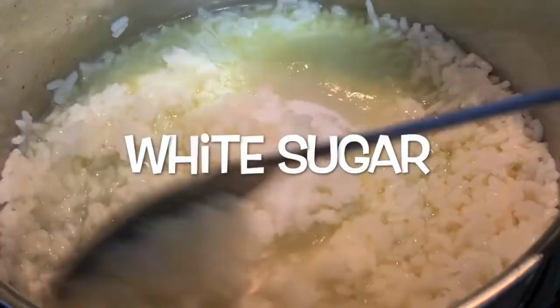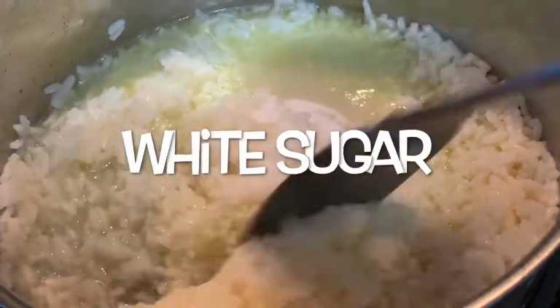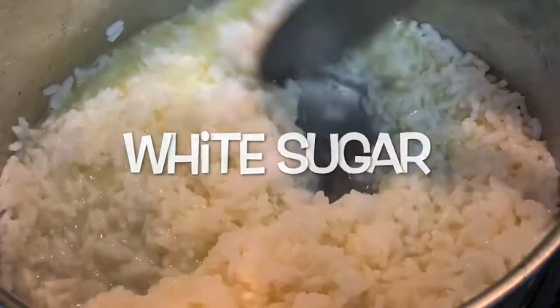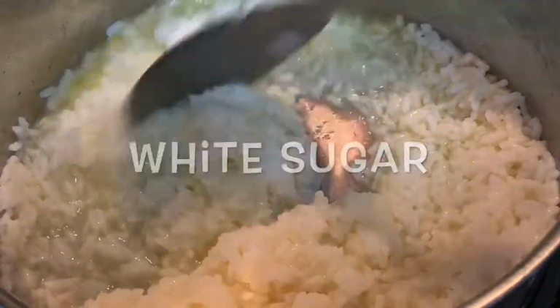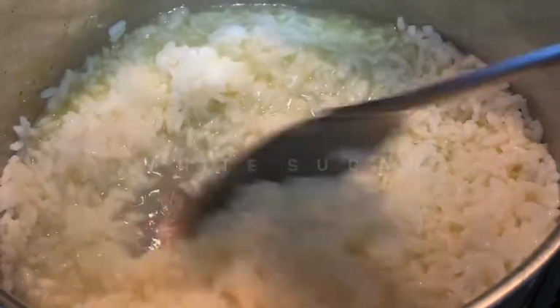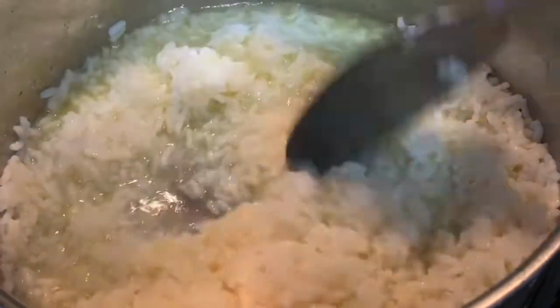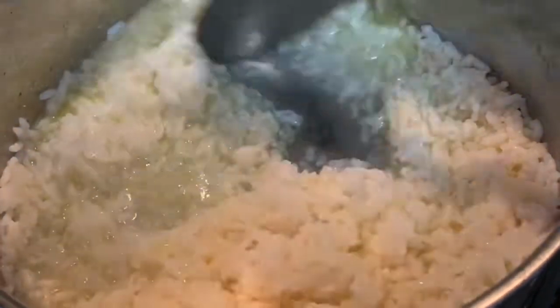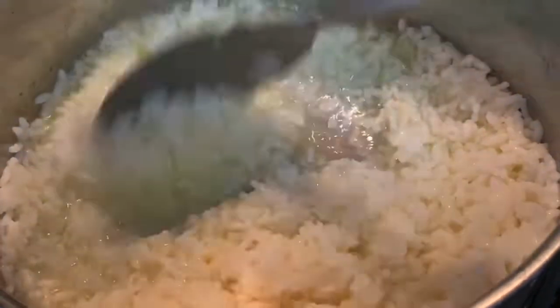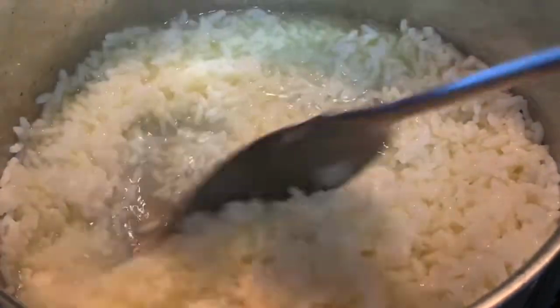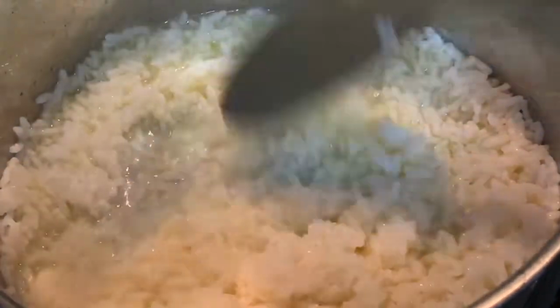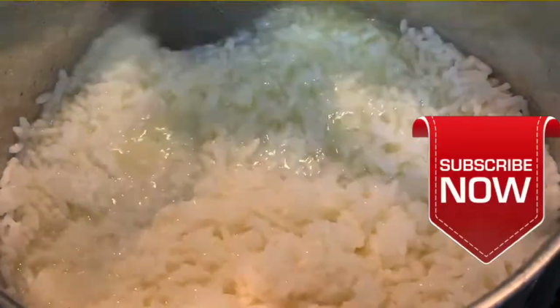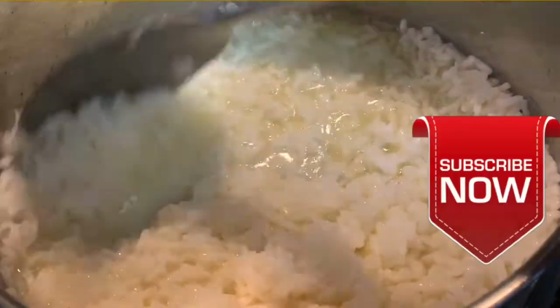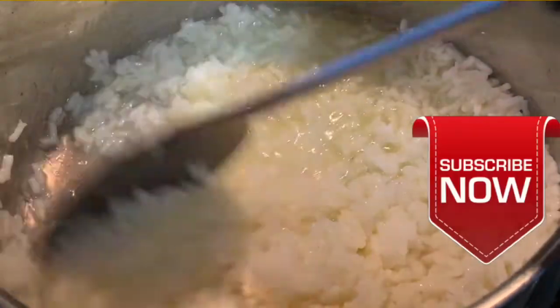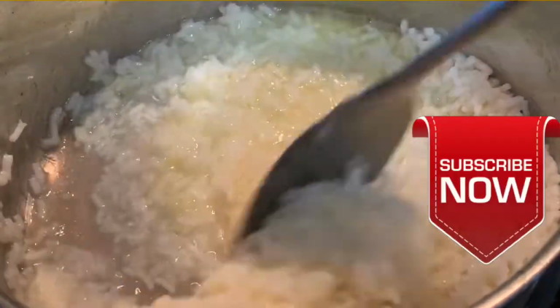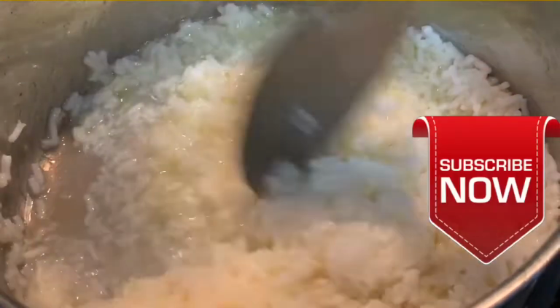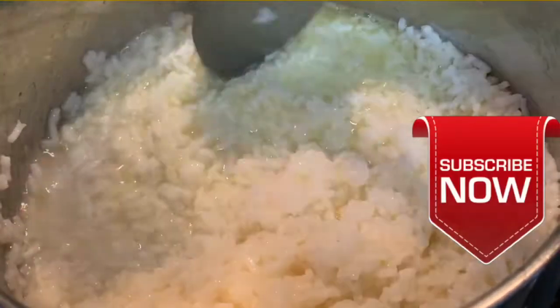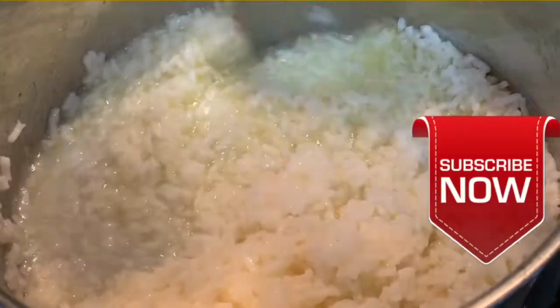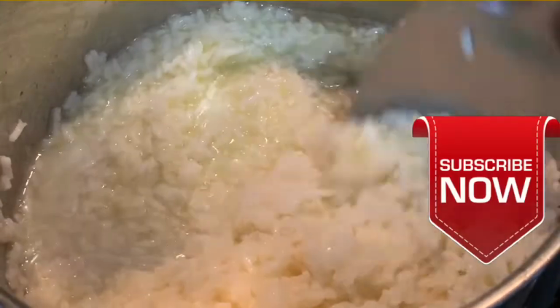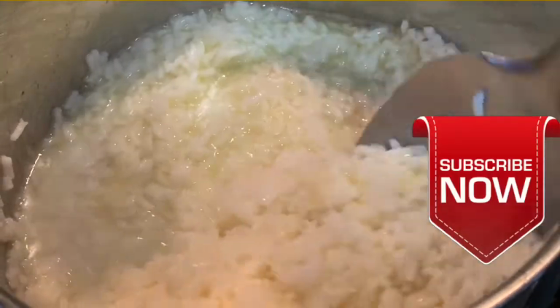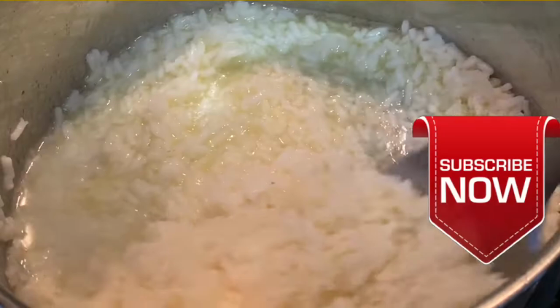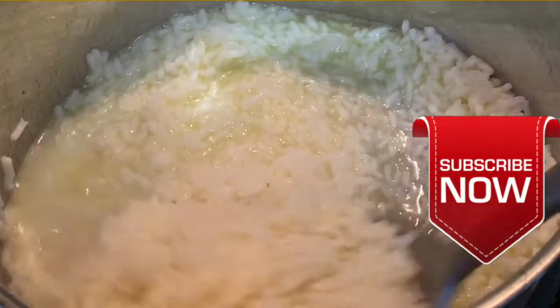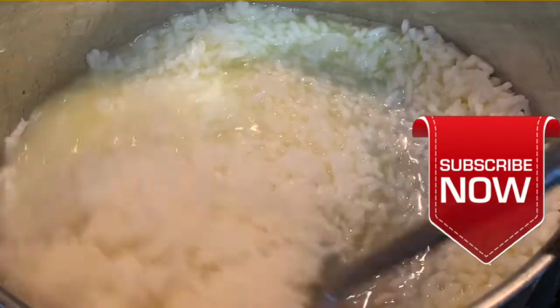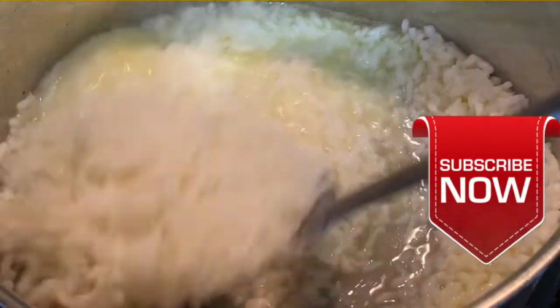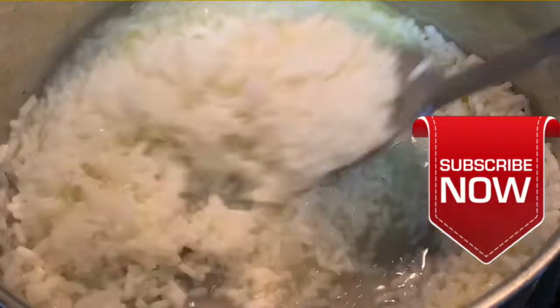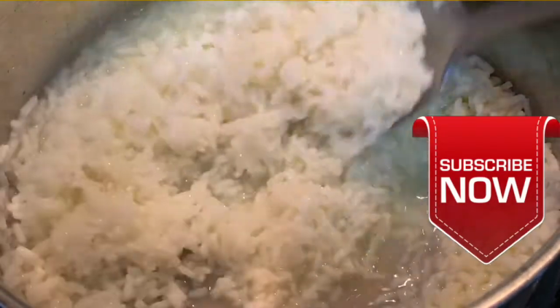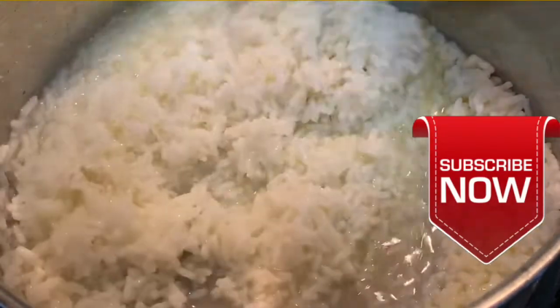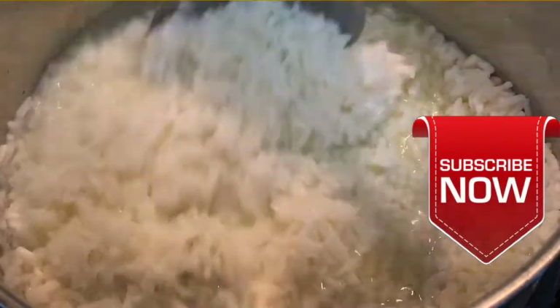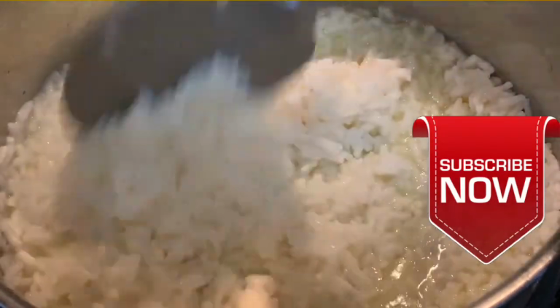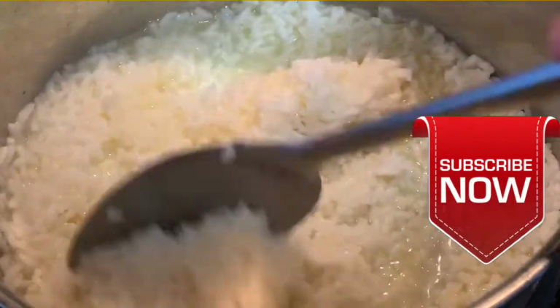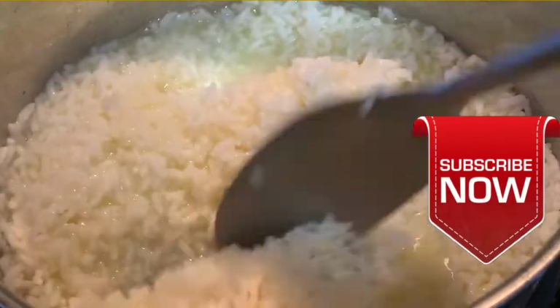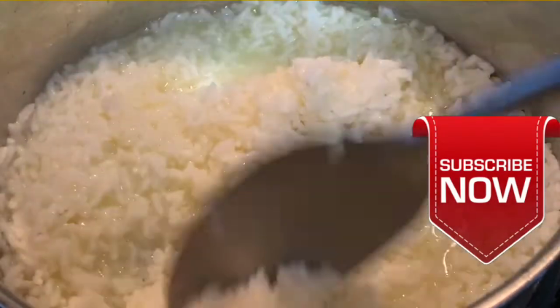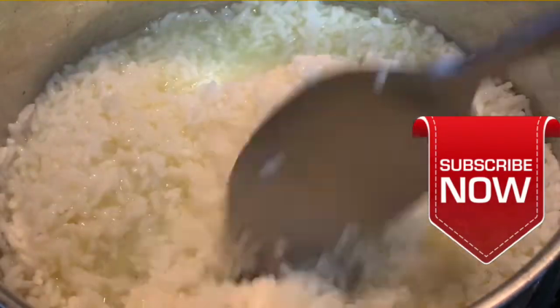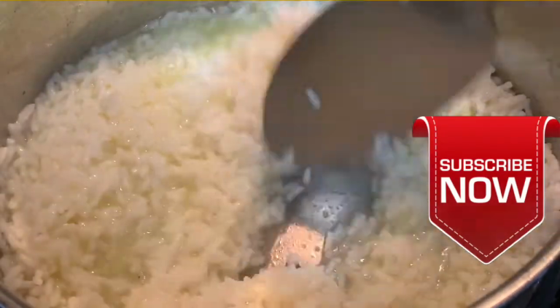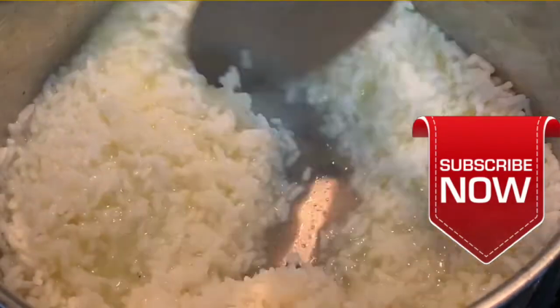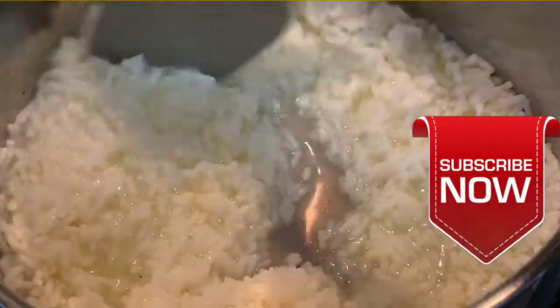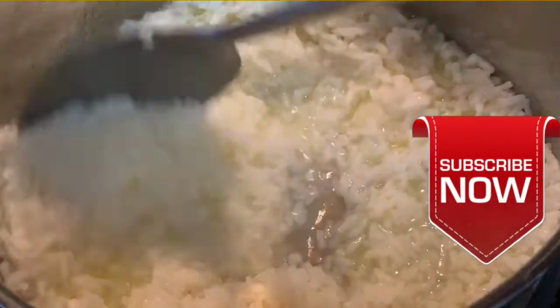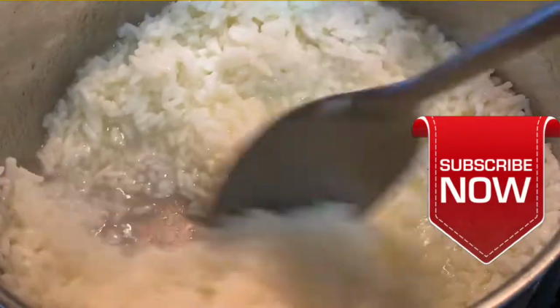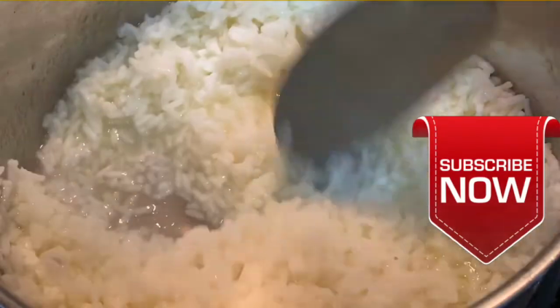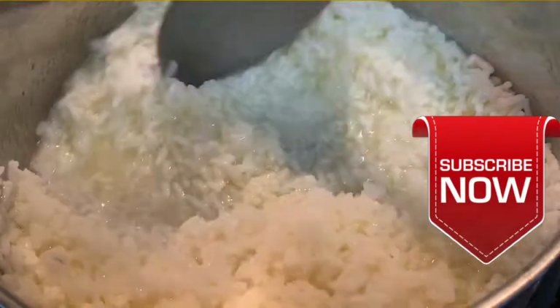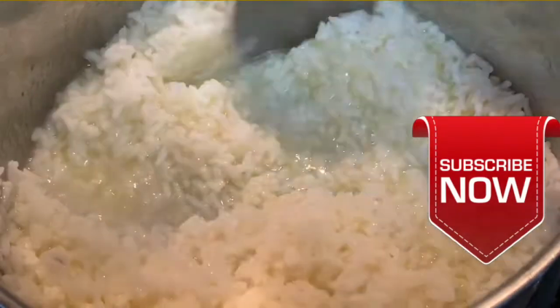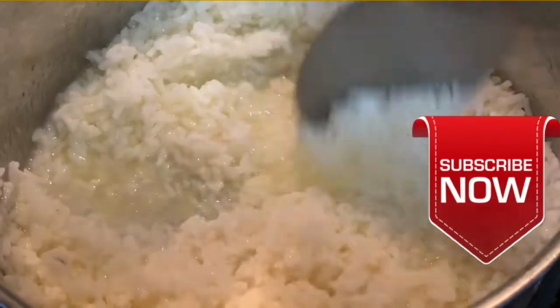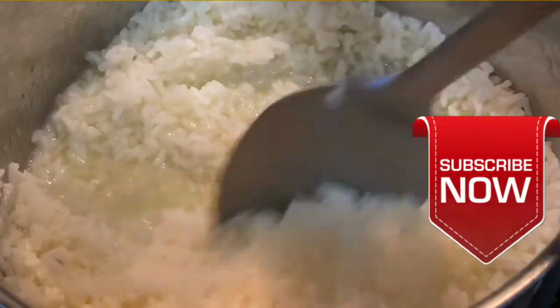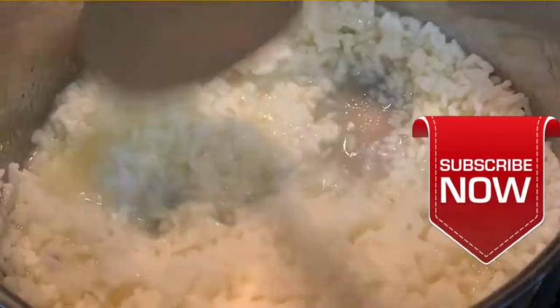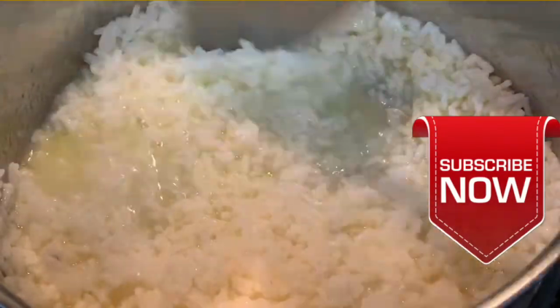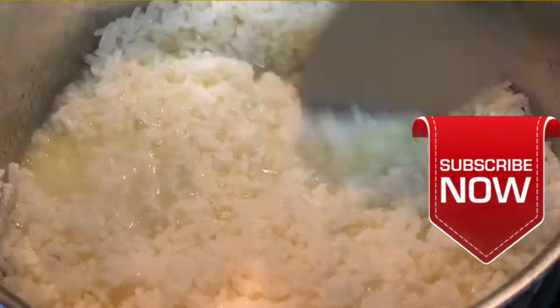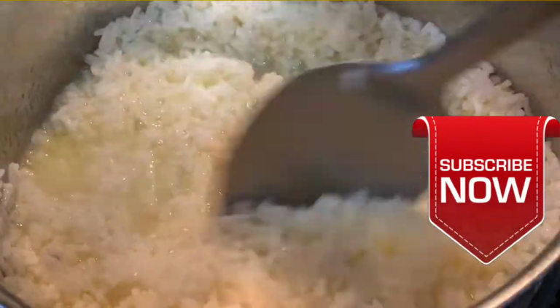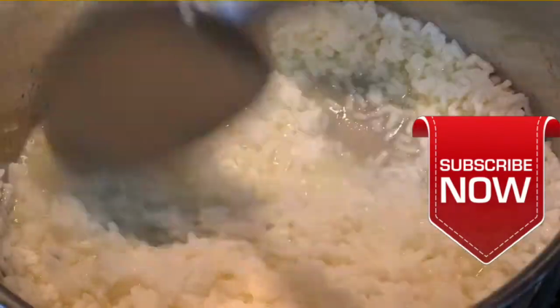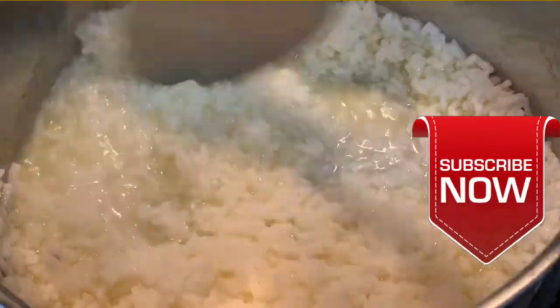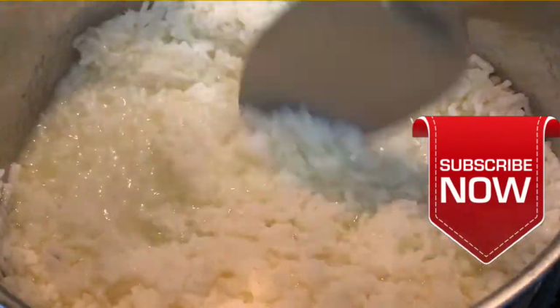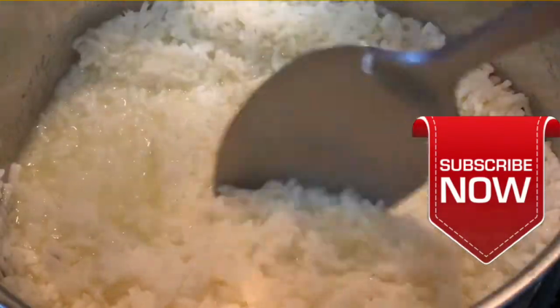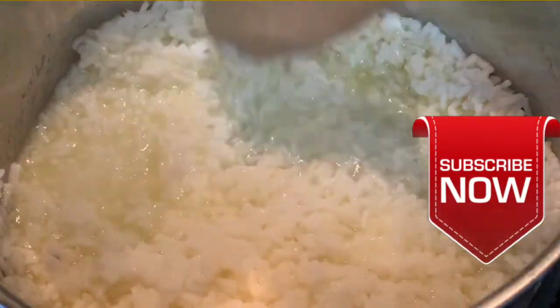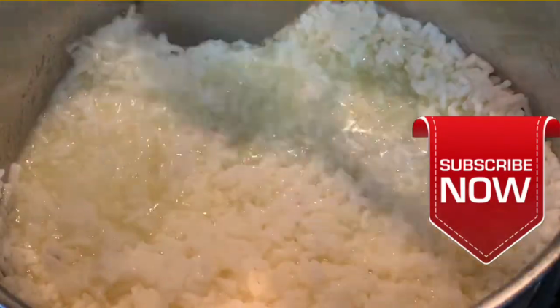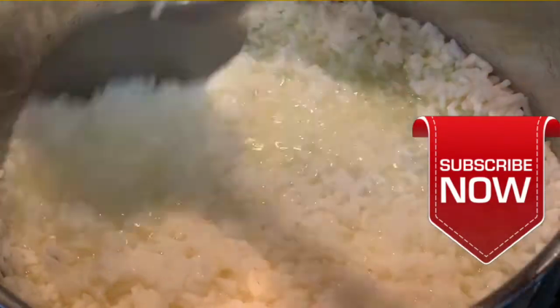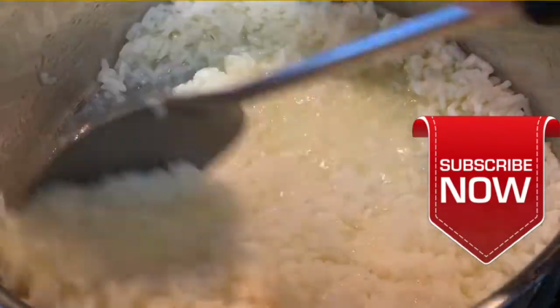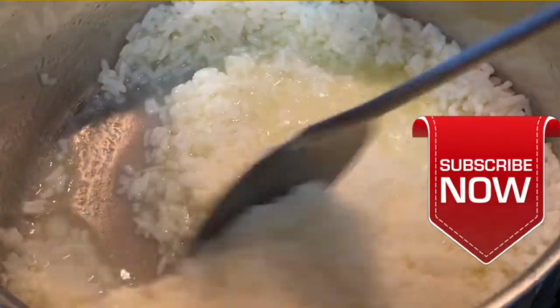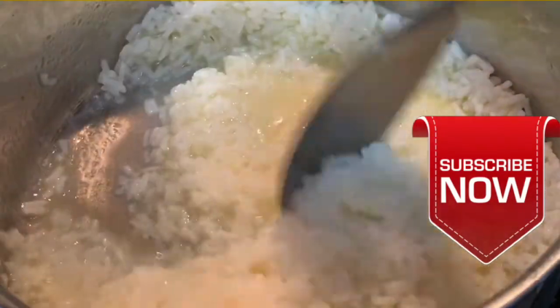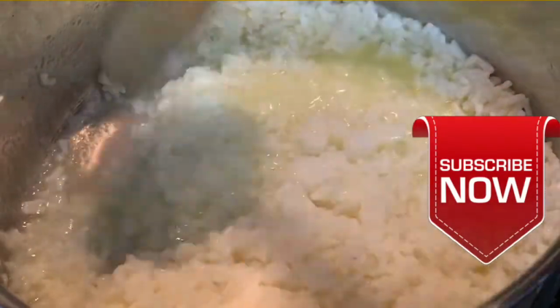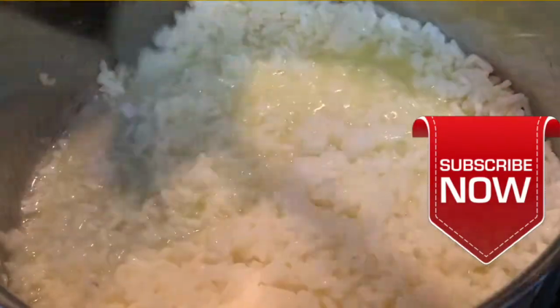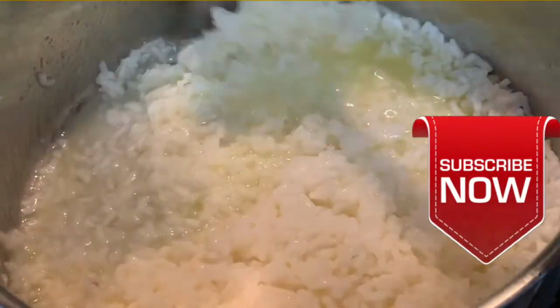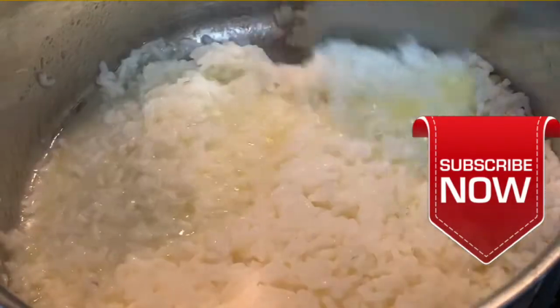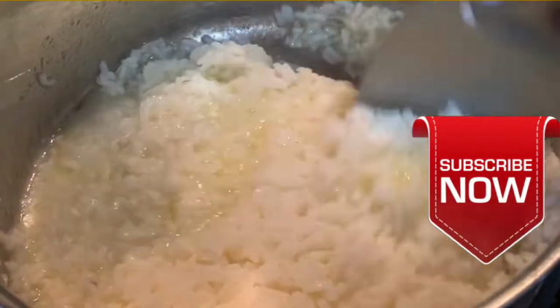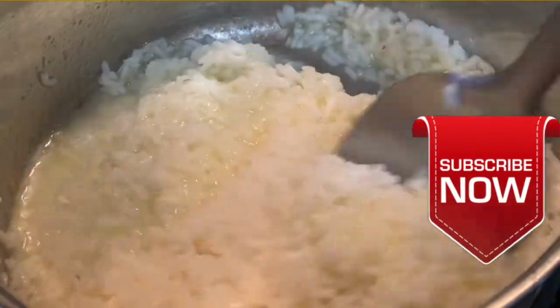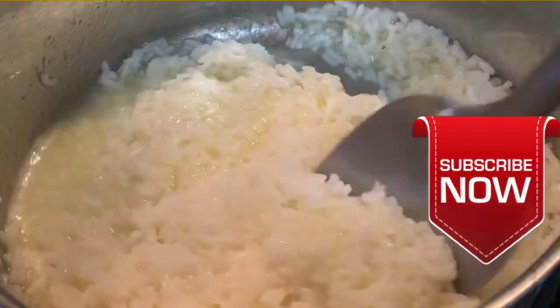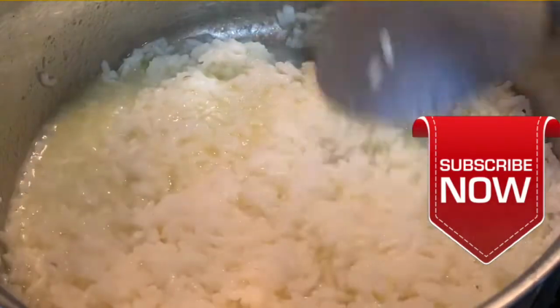For more simple and delicious recipes, consider clicking that subscribe button under that red arrow to be notified of all my new video uploads.